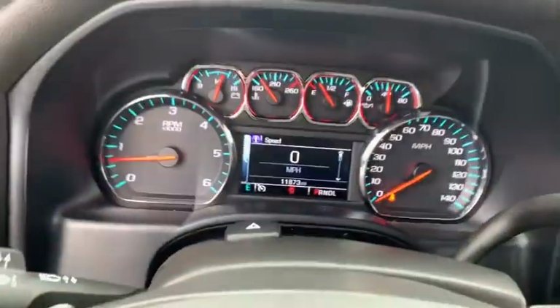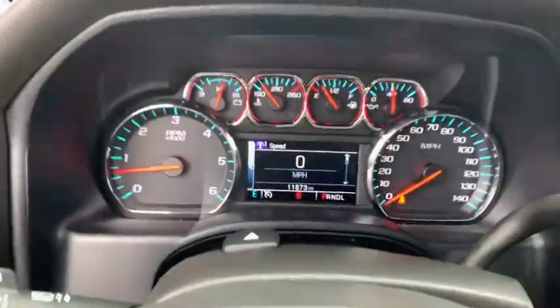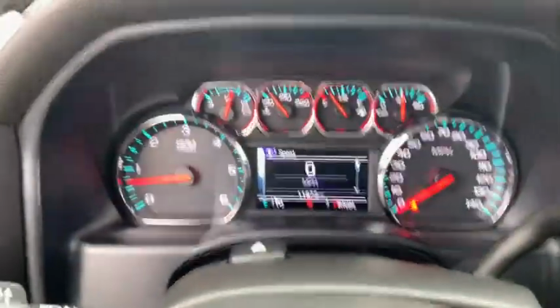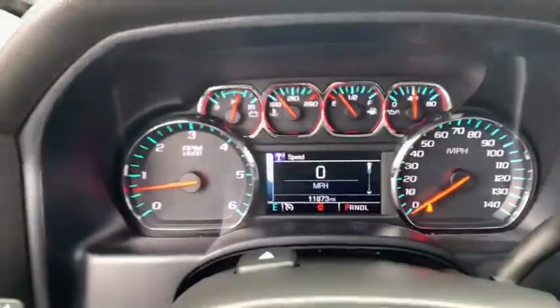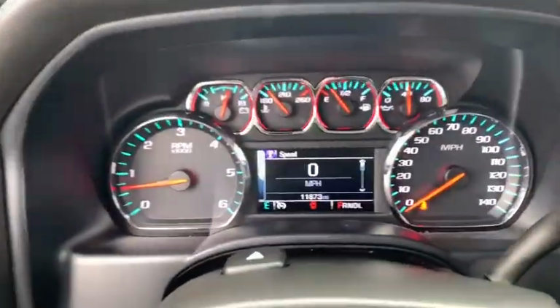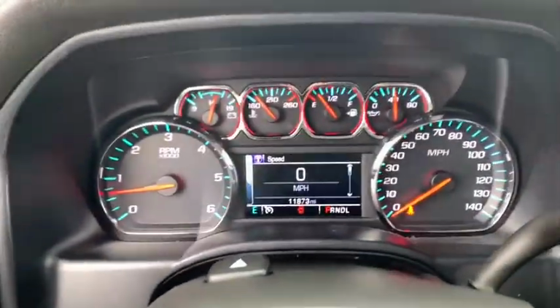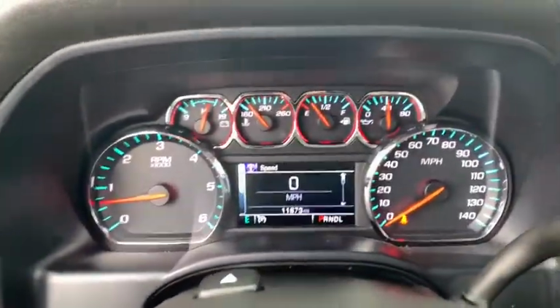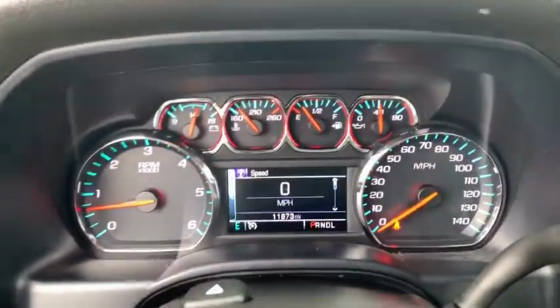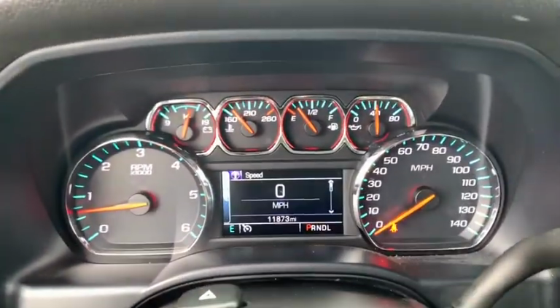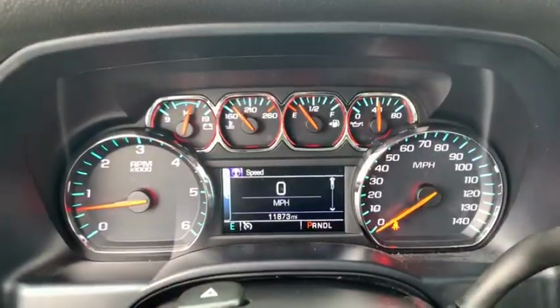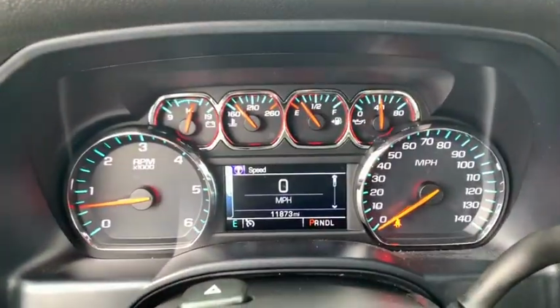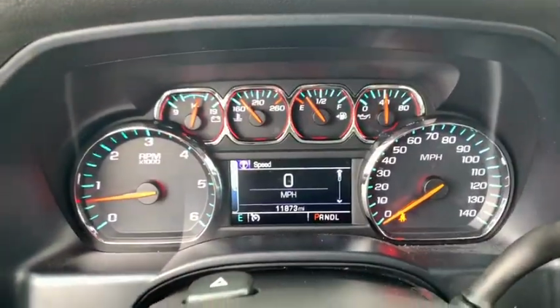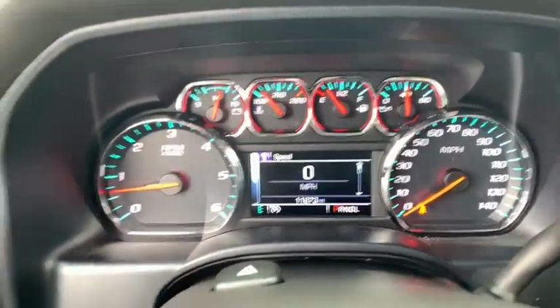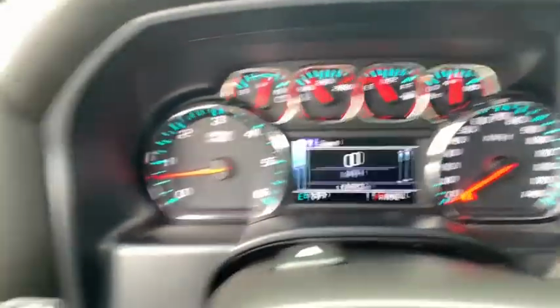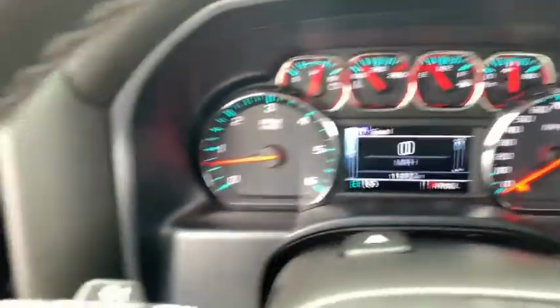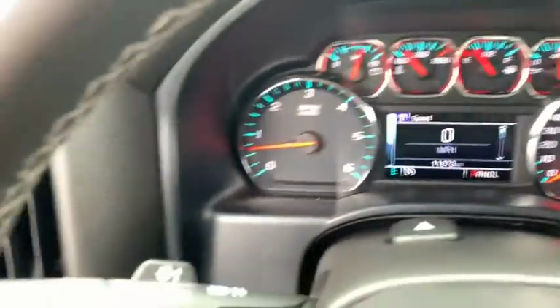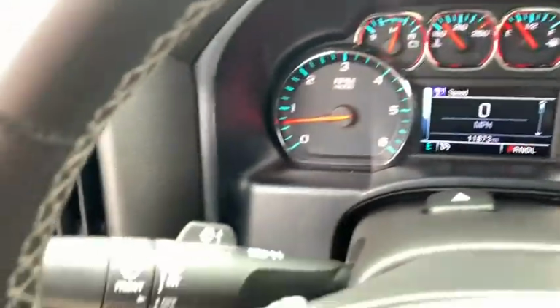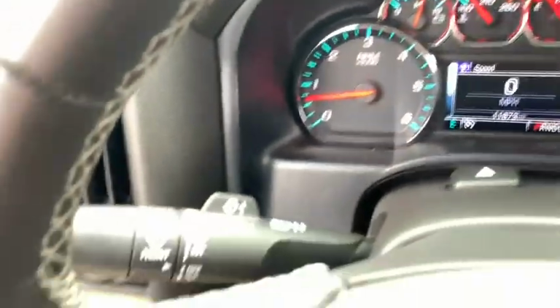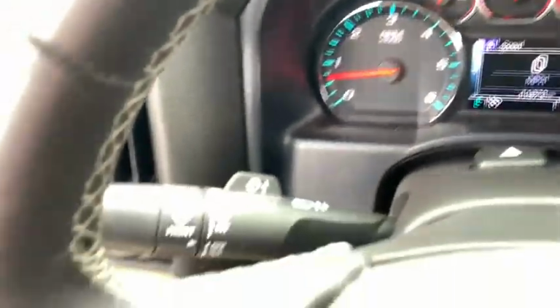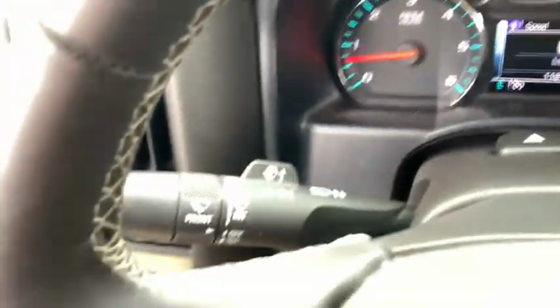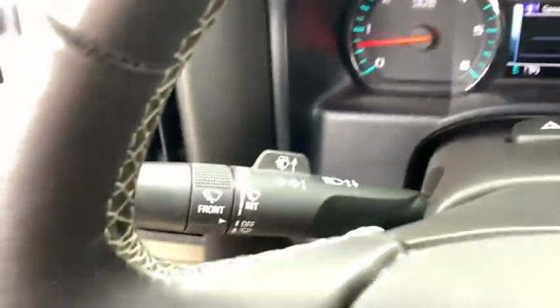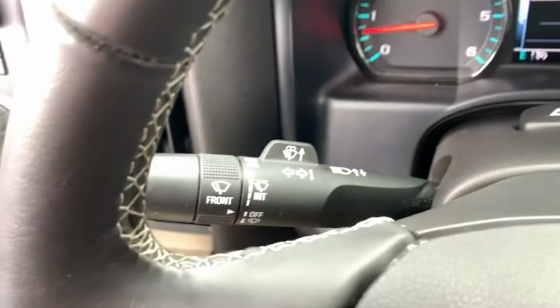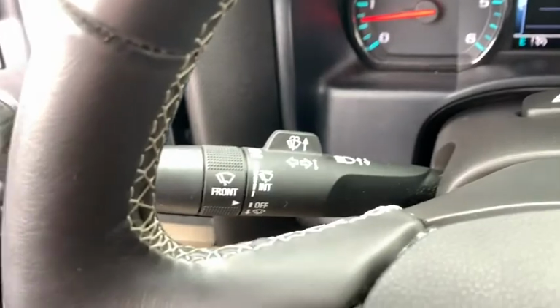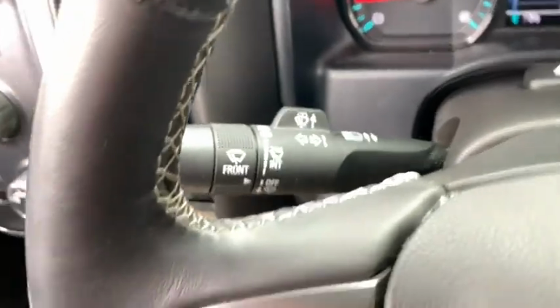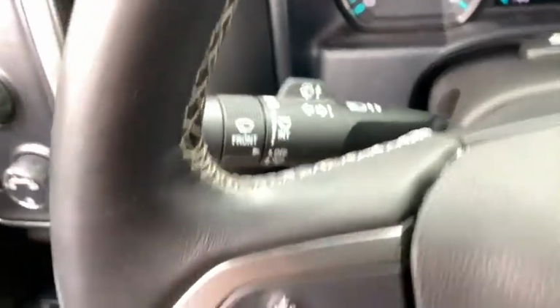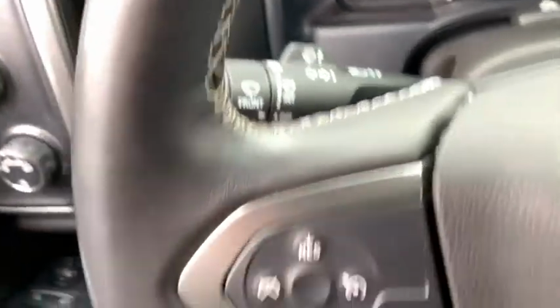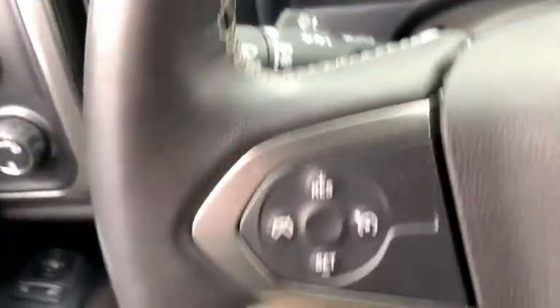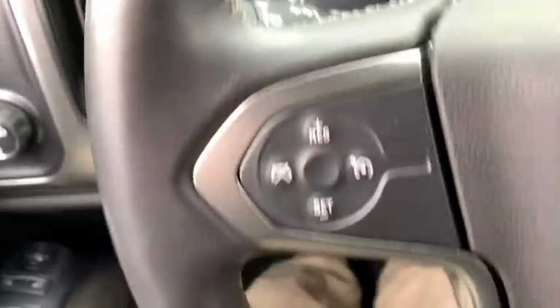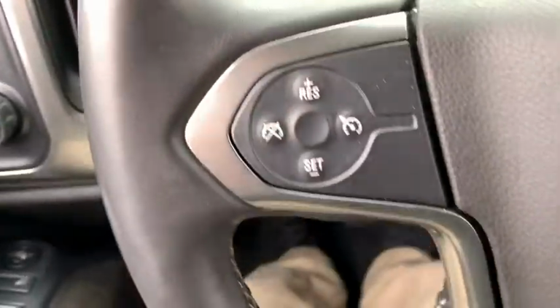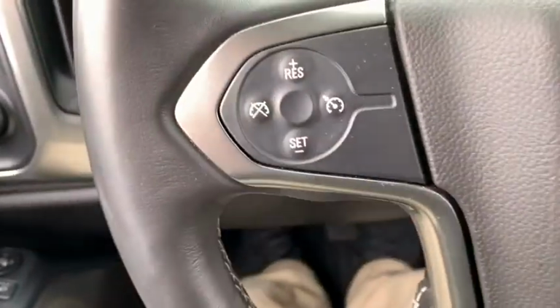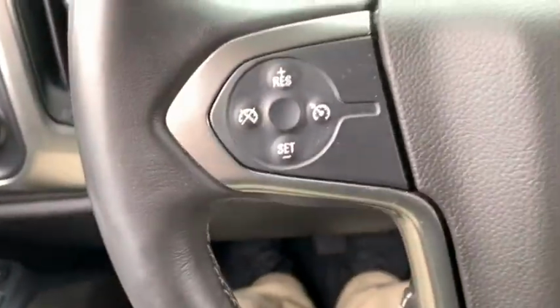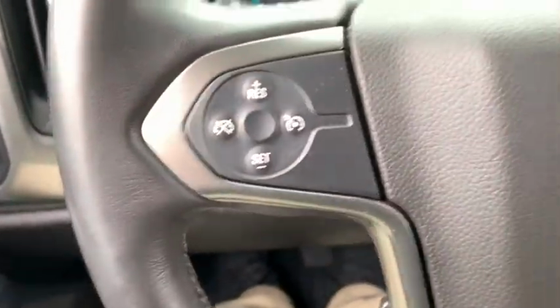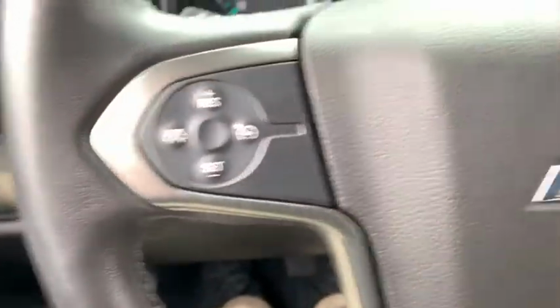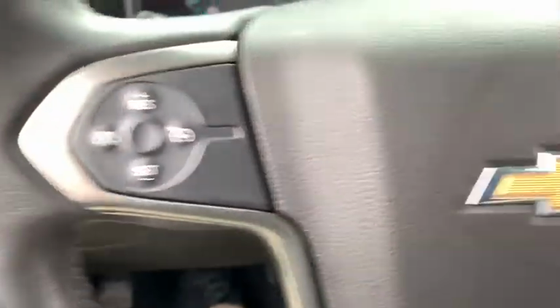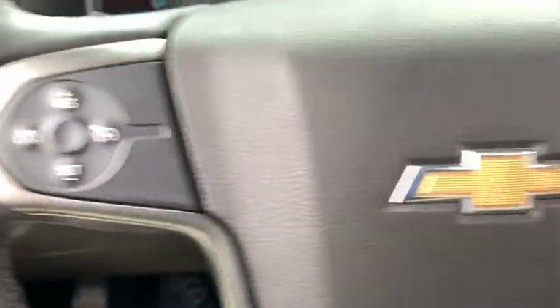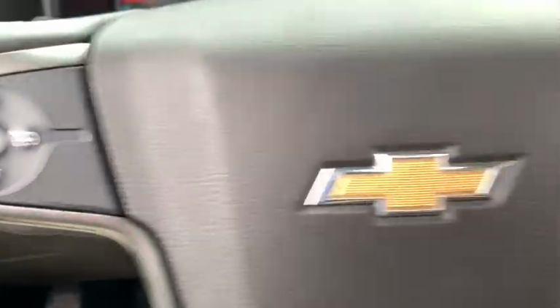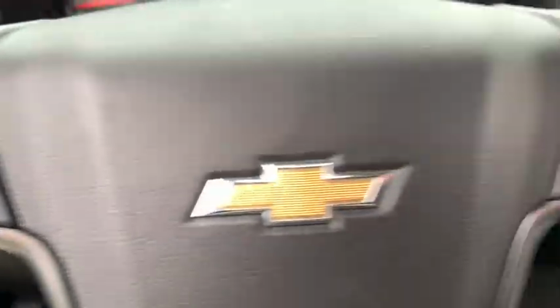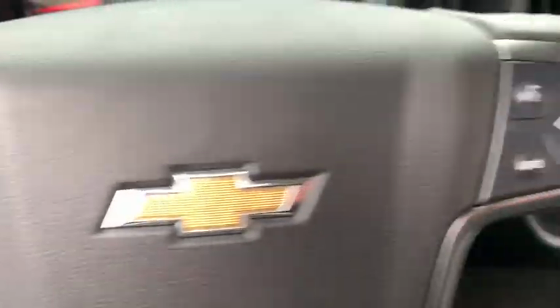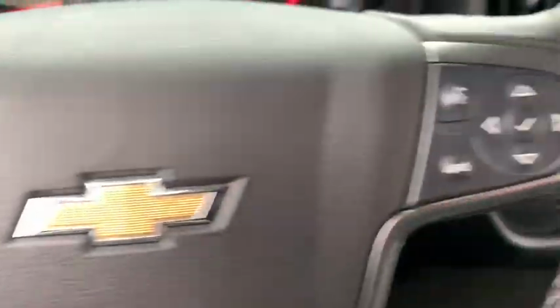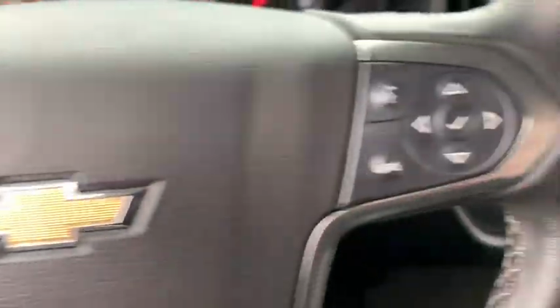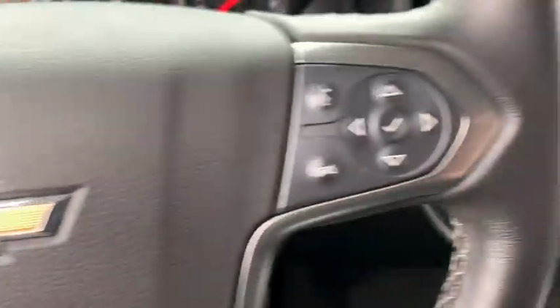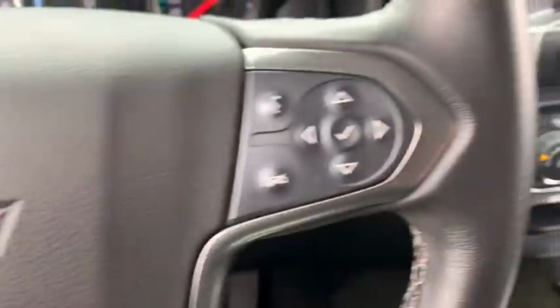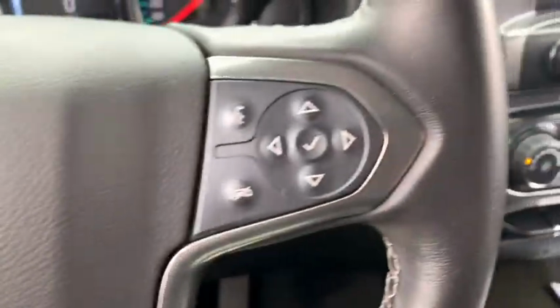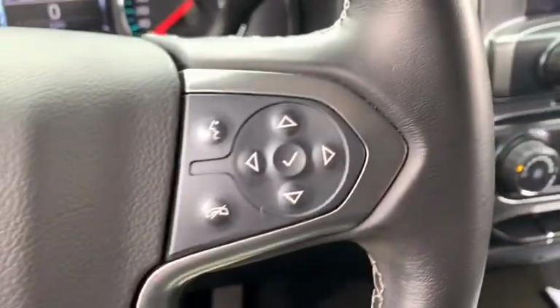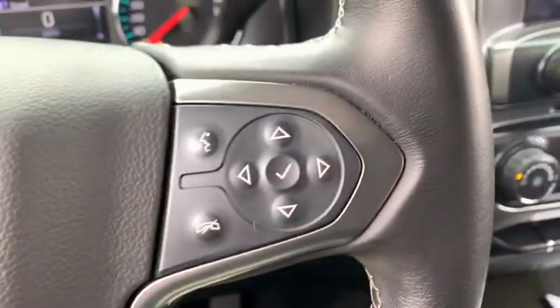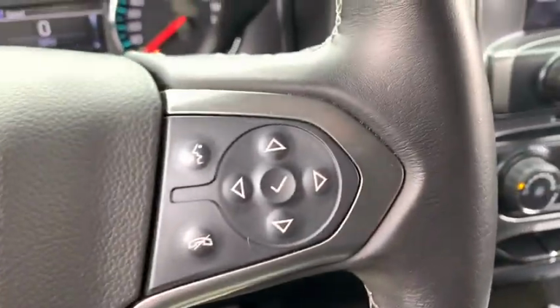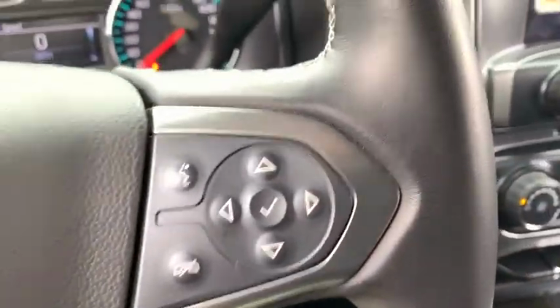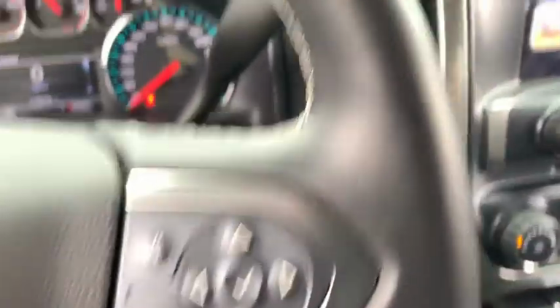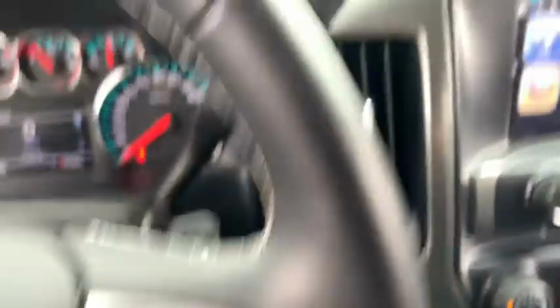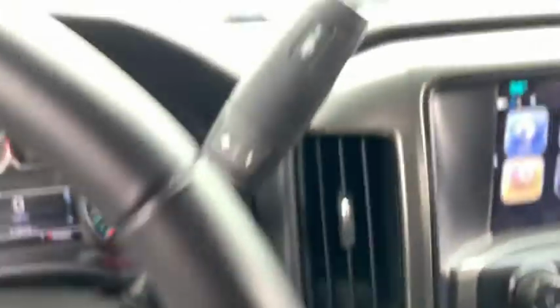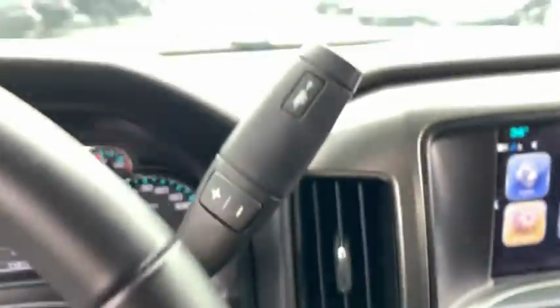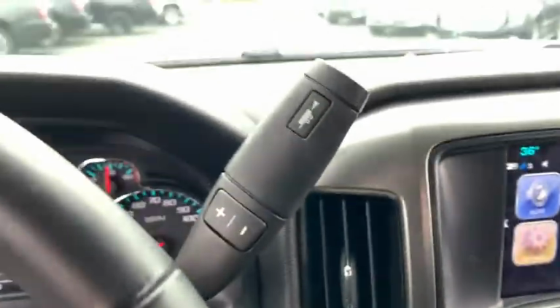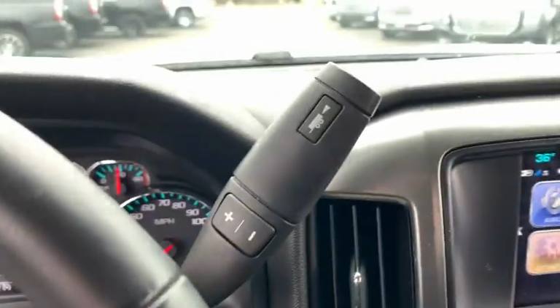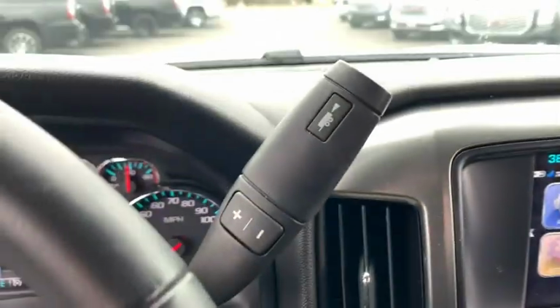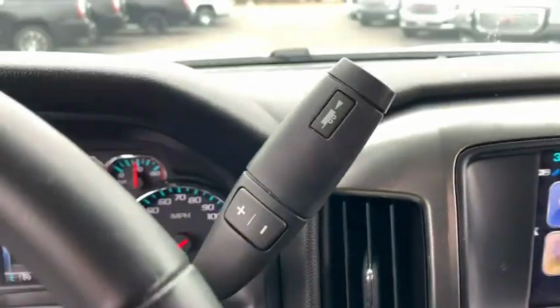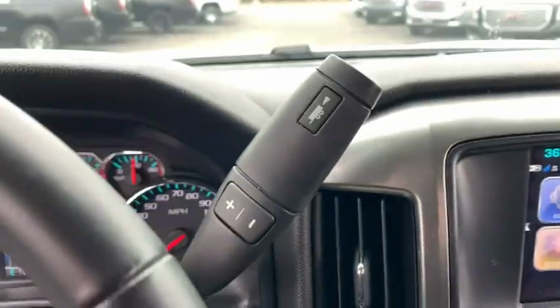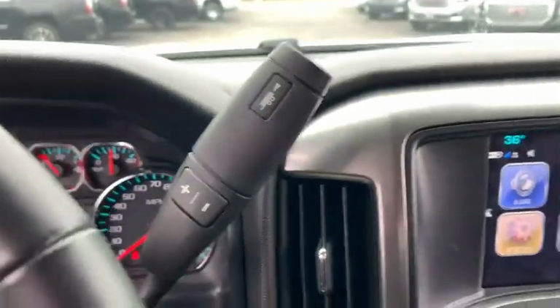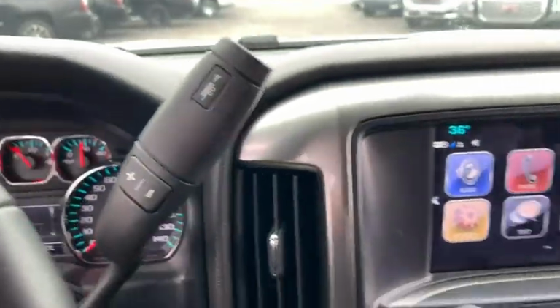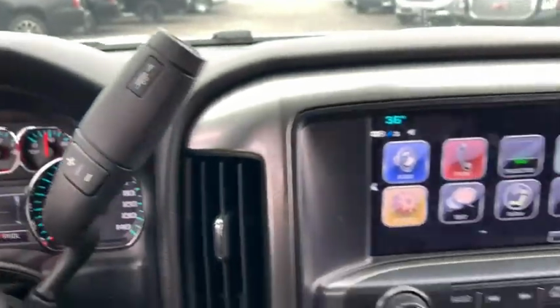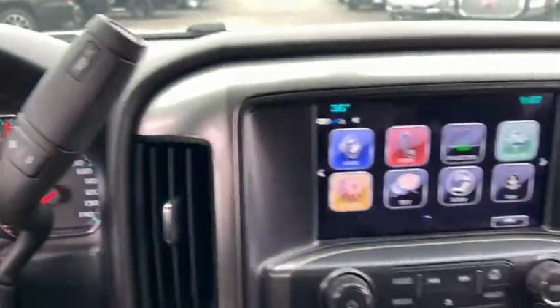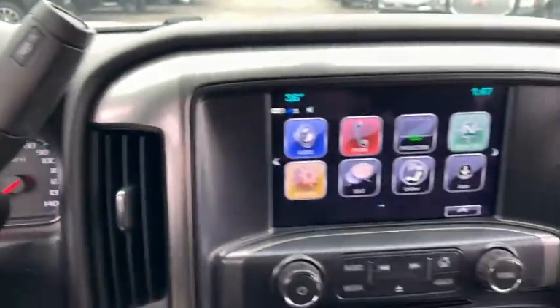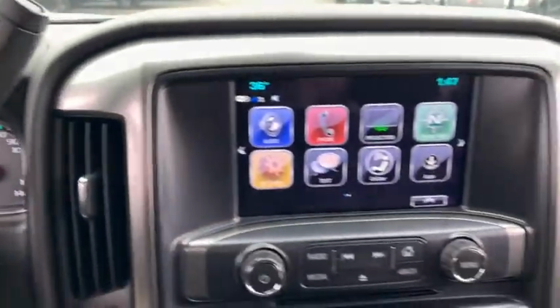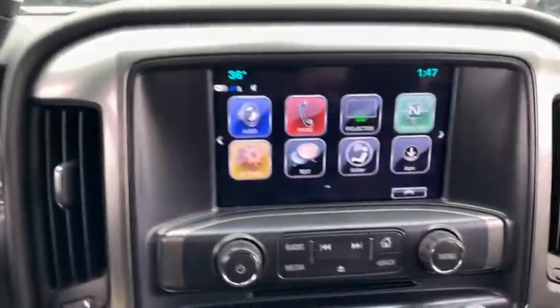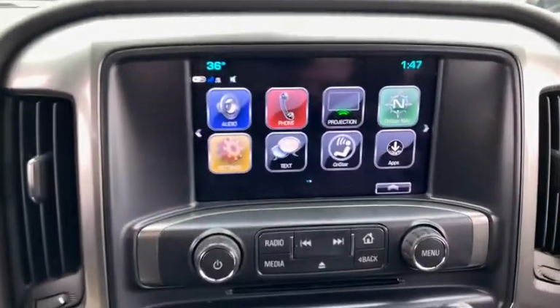This vehicle has less than 15,000 miles. Here are some of this vehicle's great options: traction control,